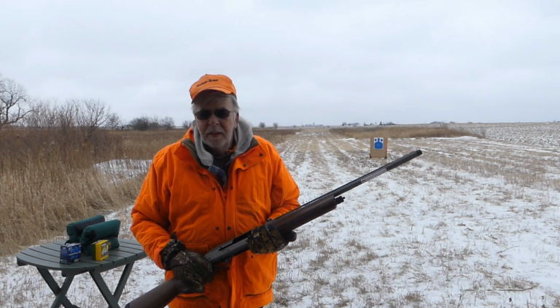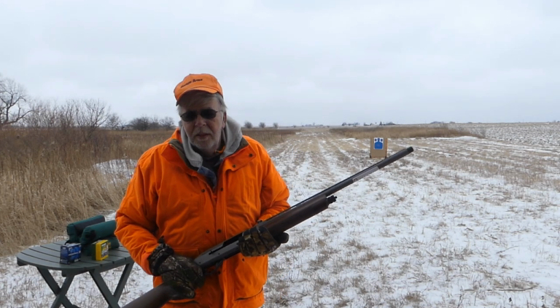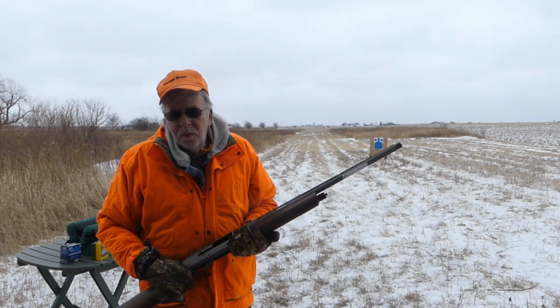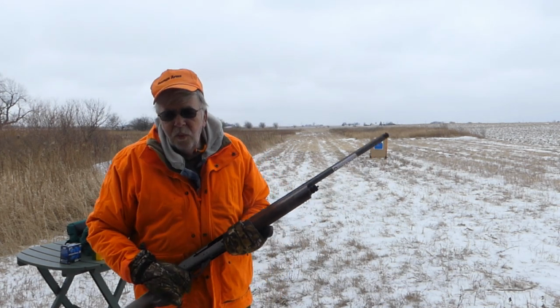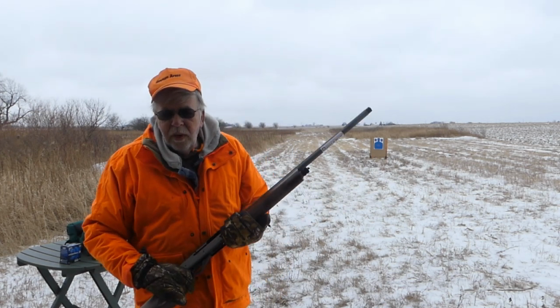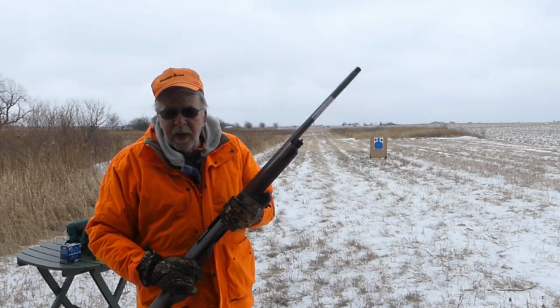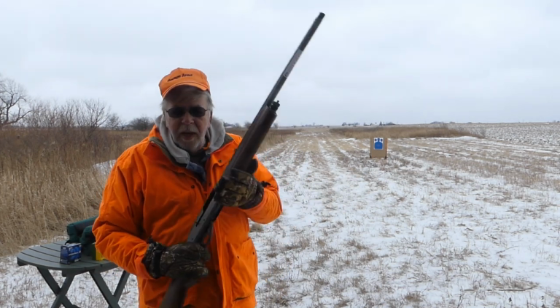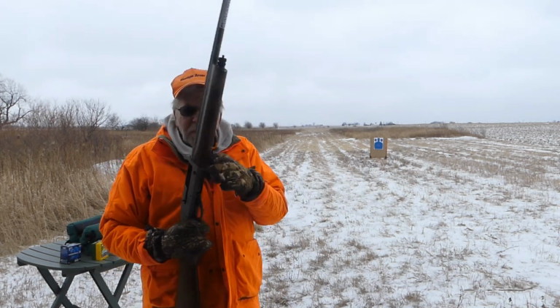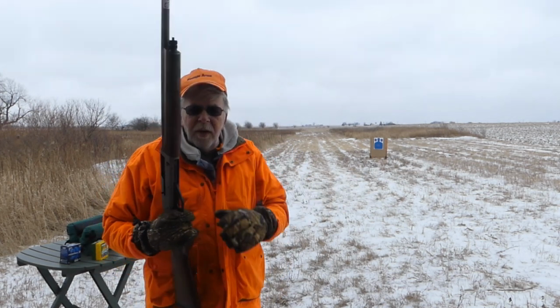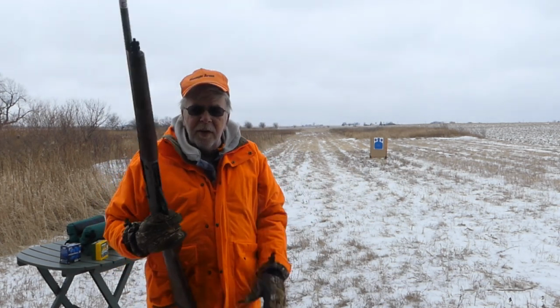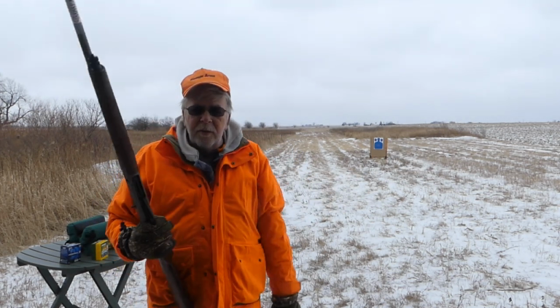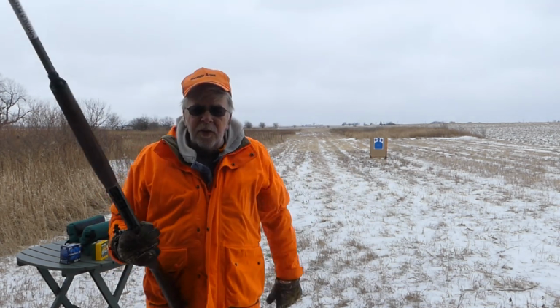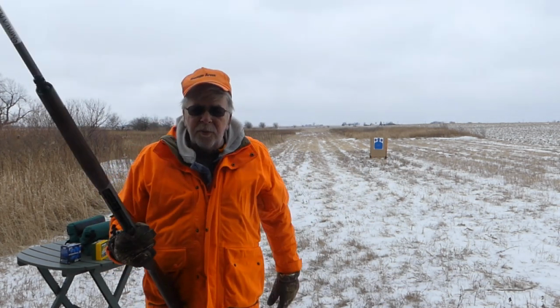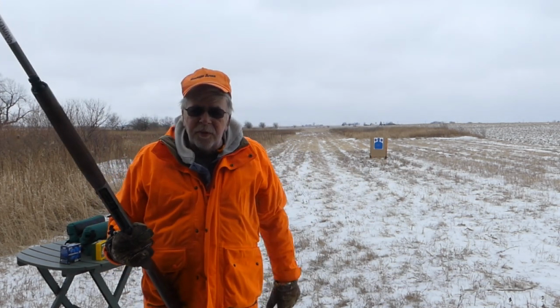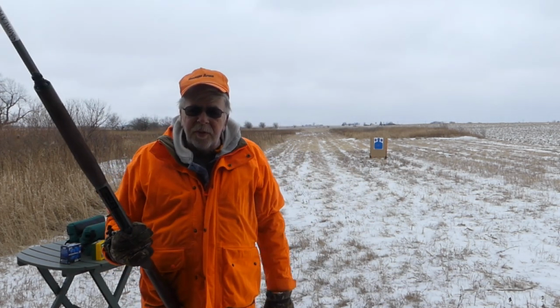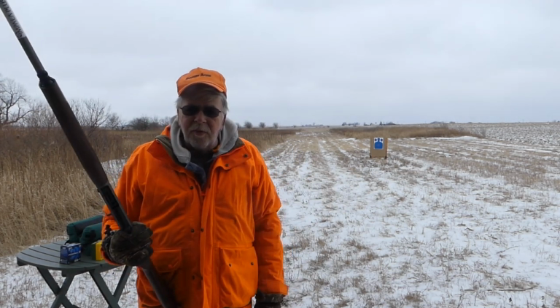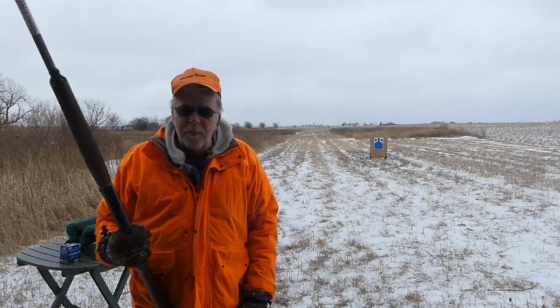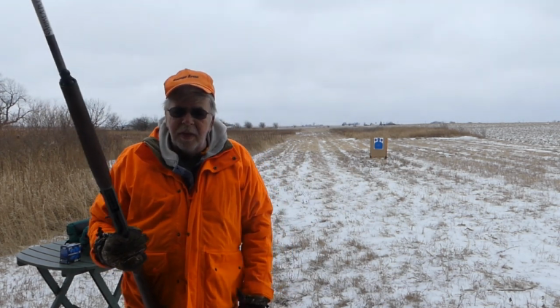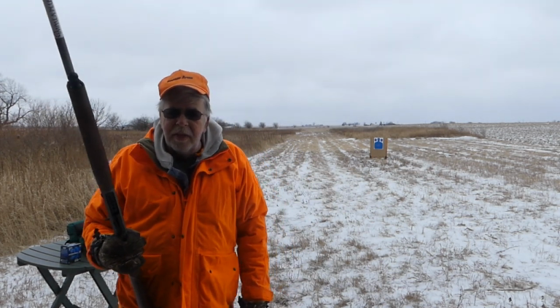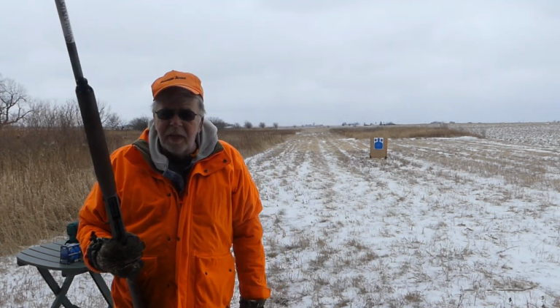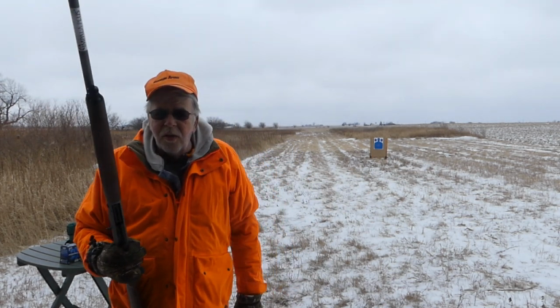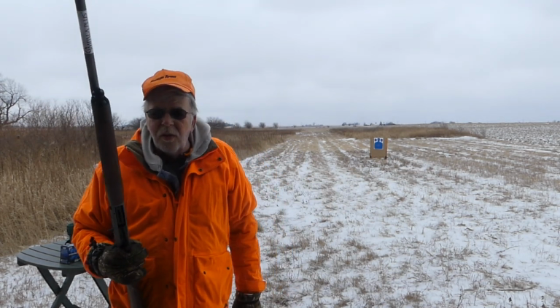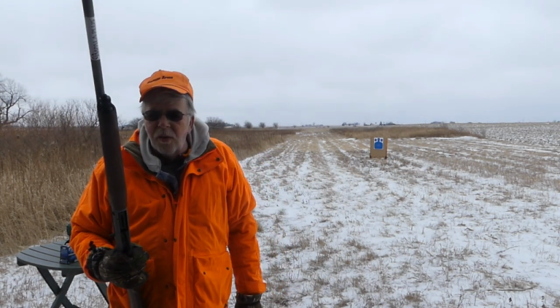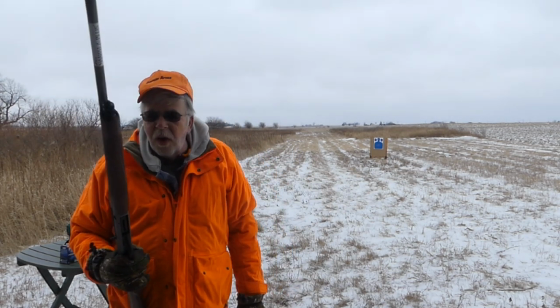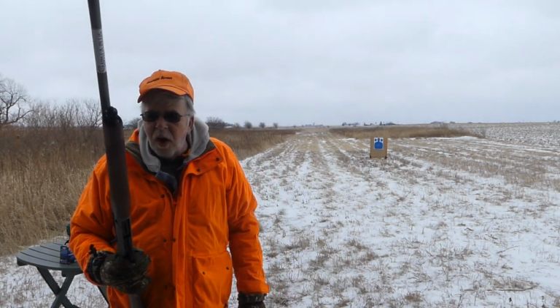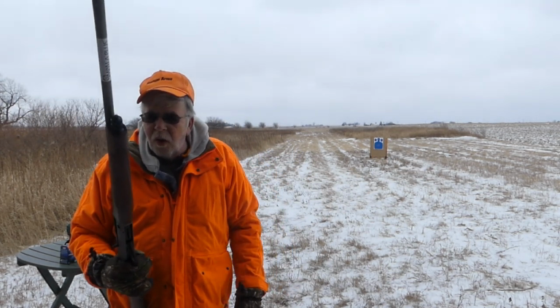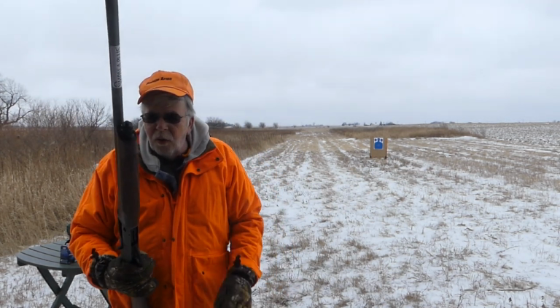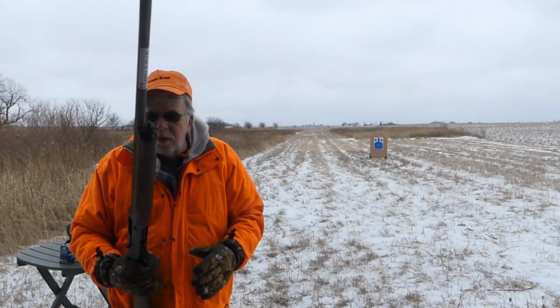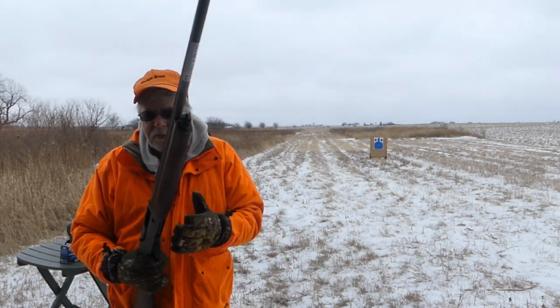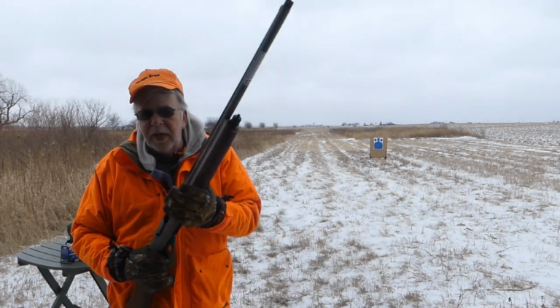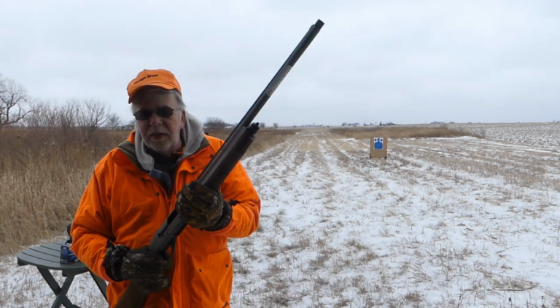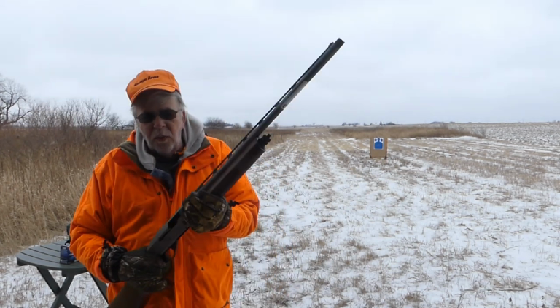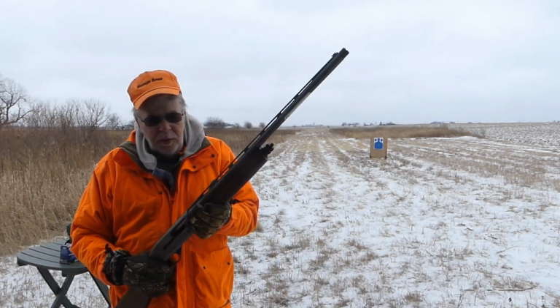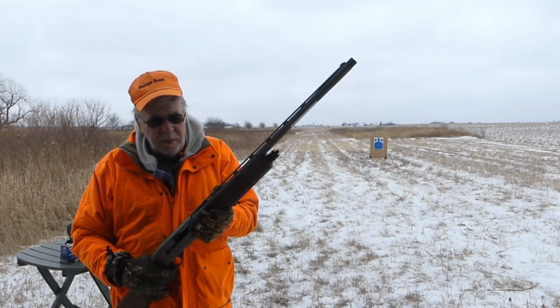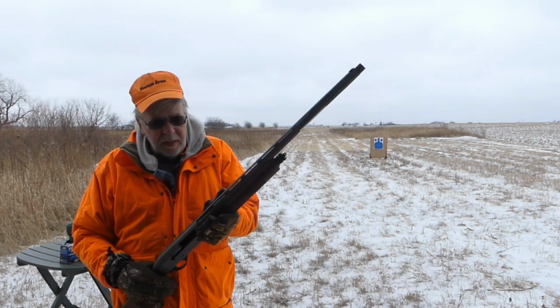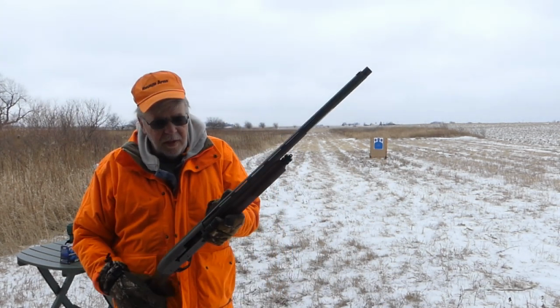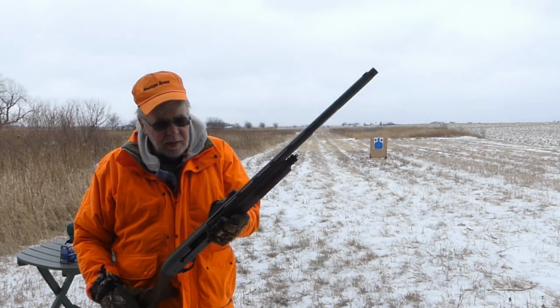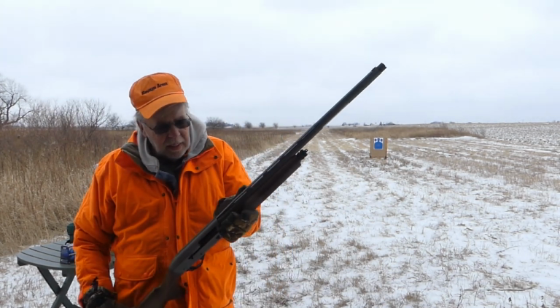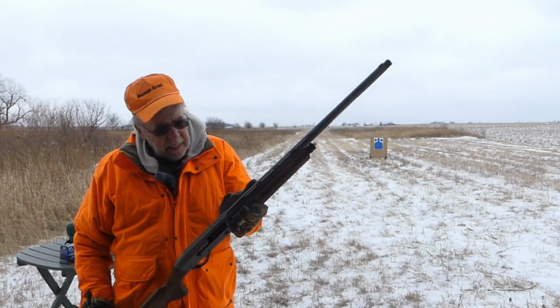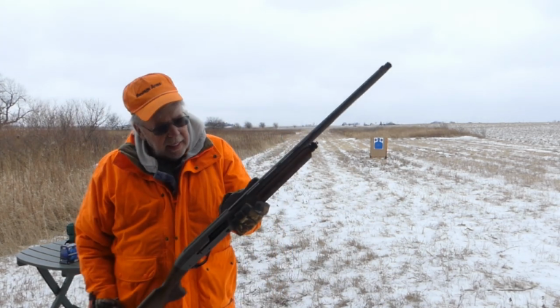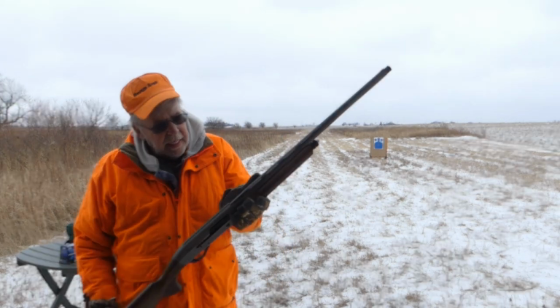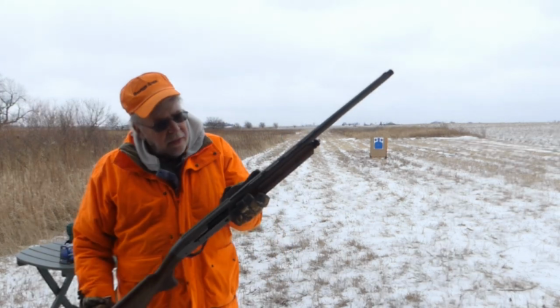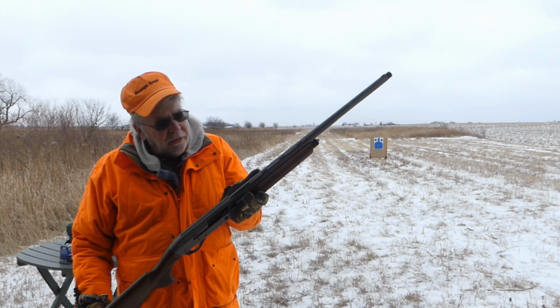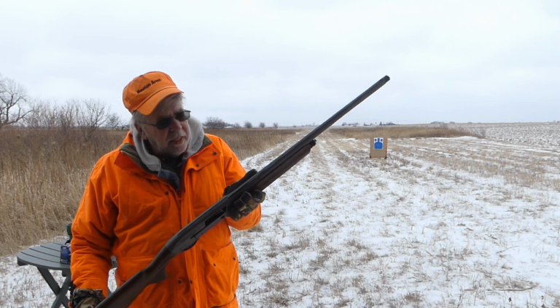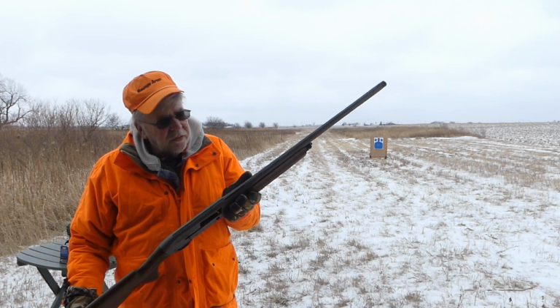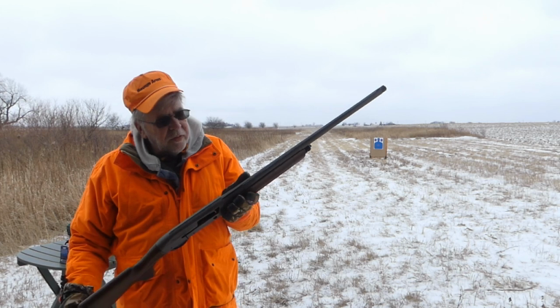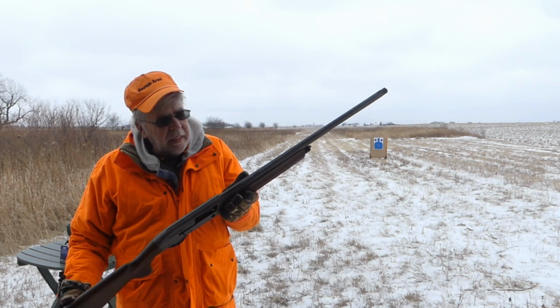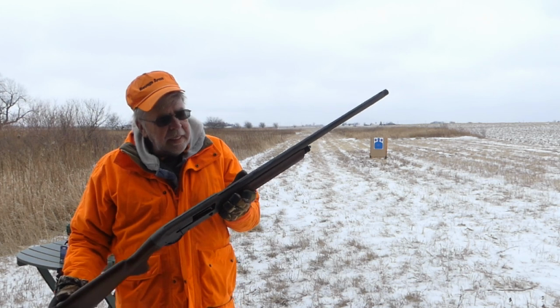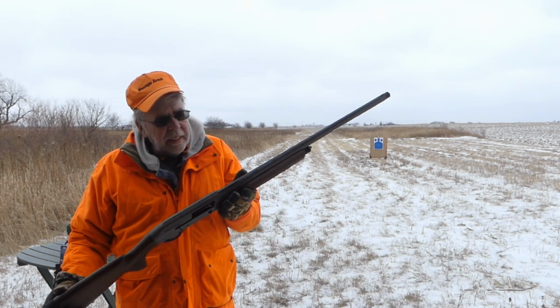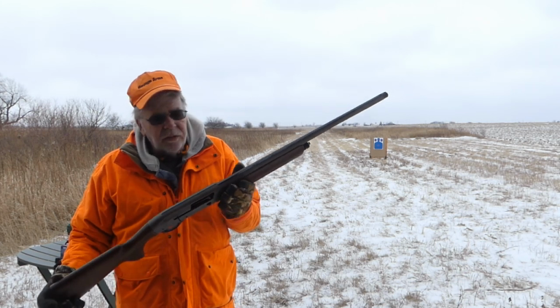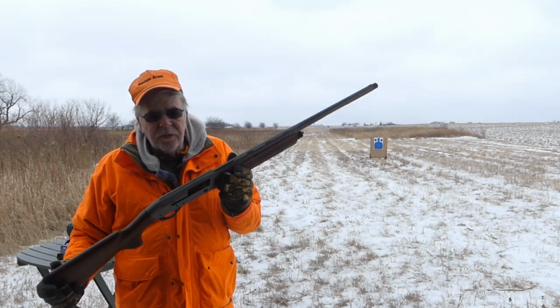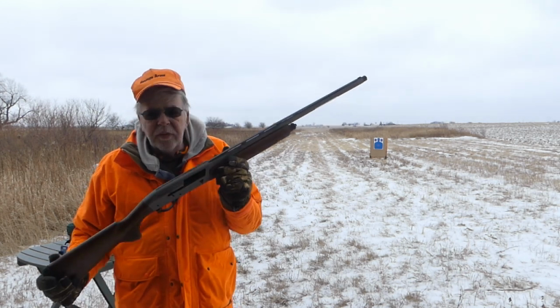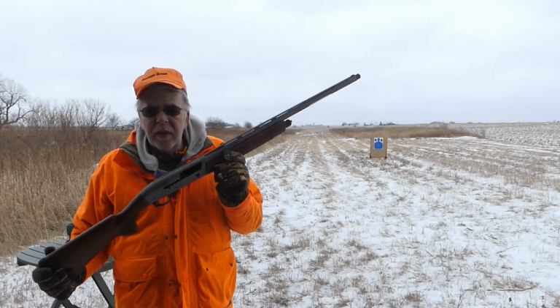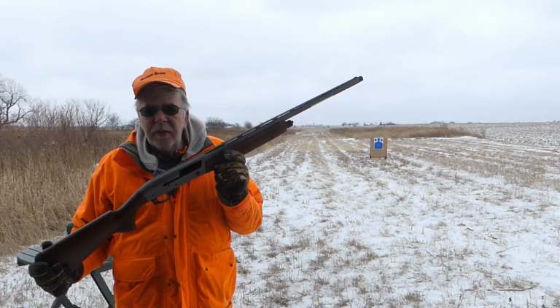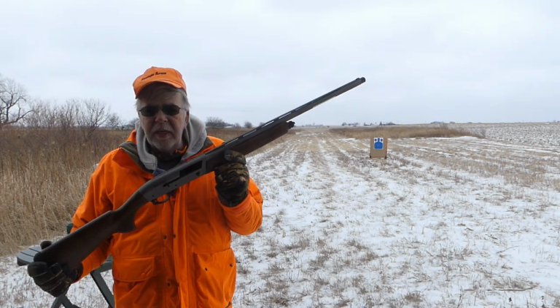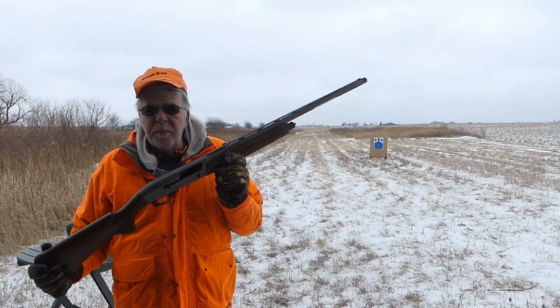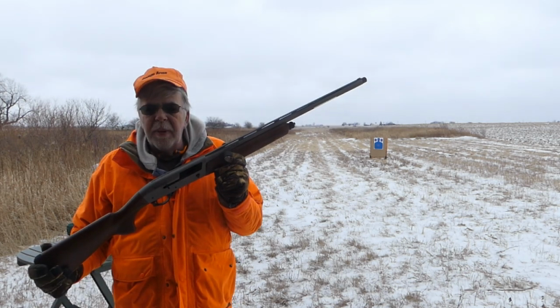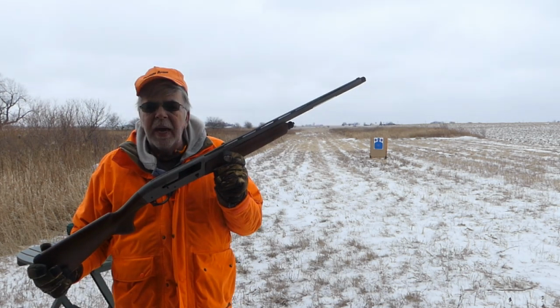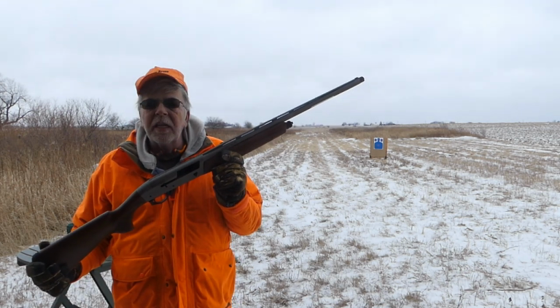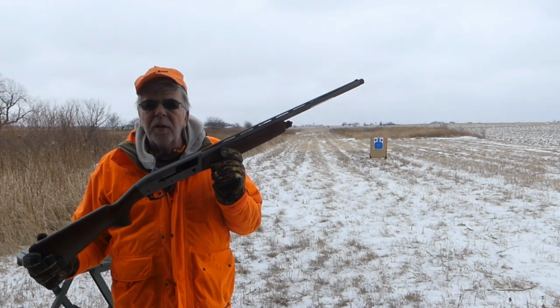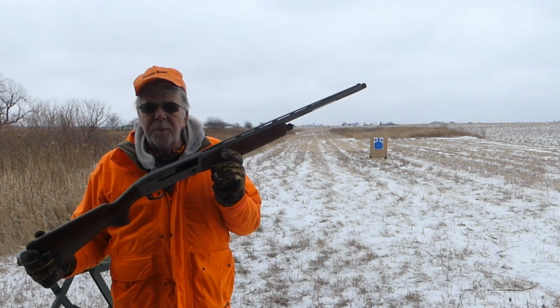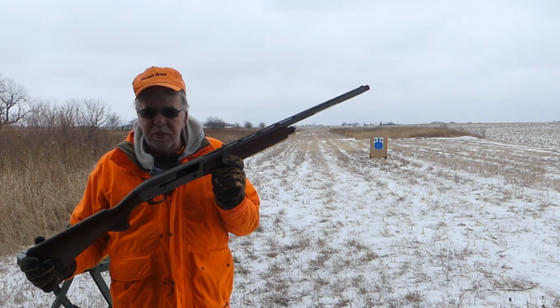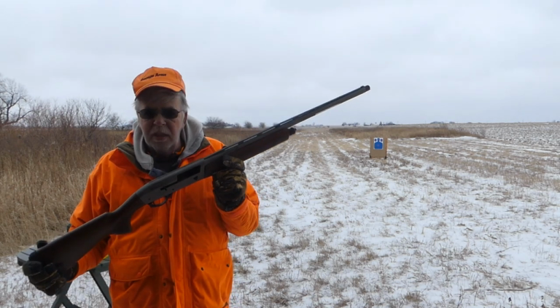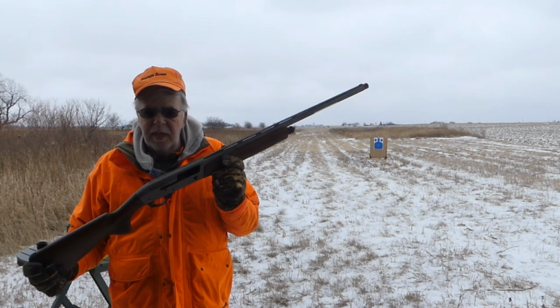Merry Christmas everybody! Randy Wickman here. This is the Impala Plus.